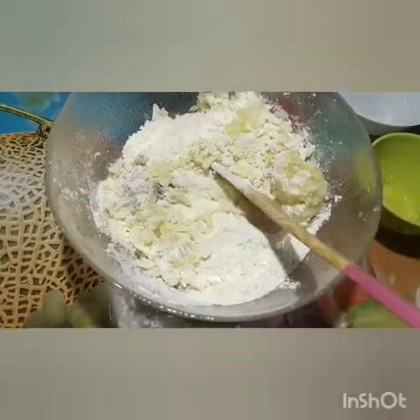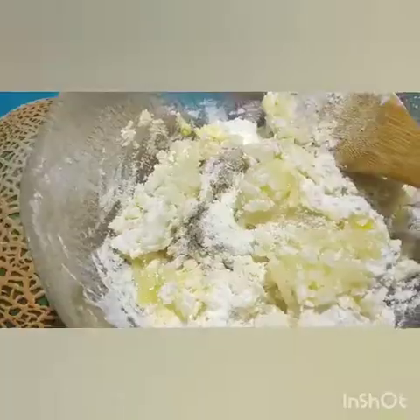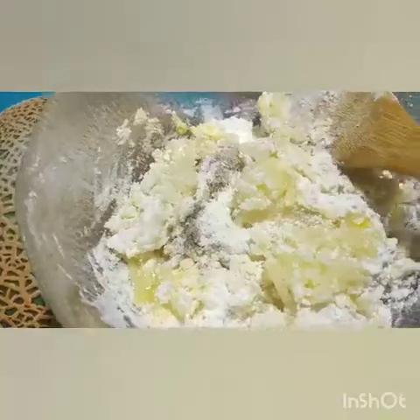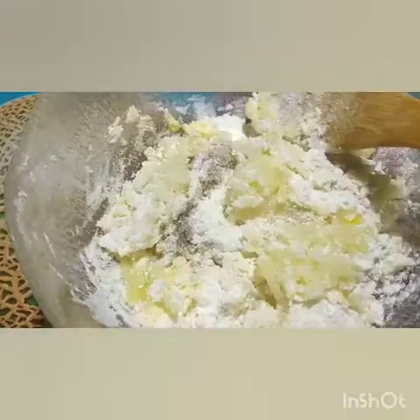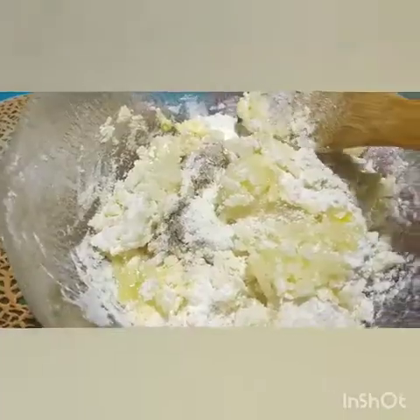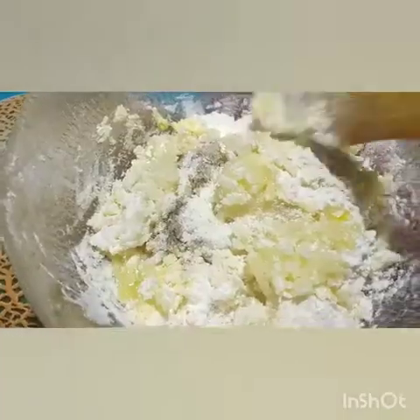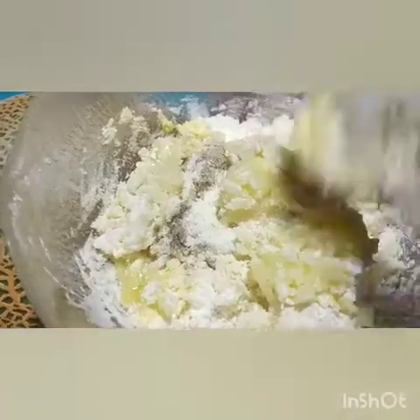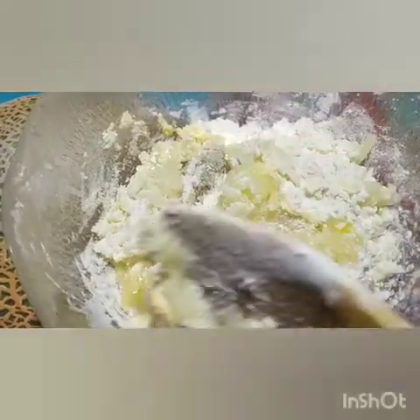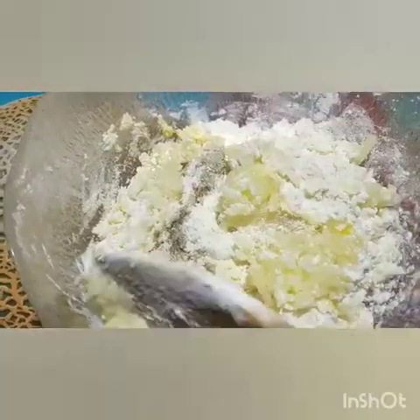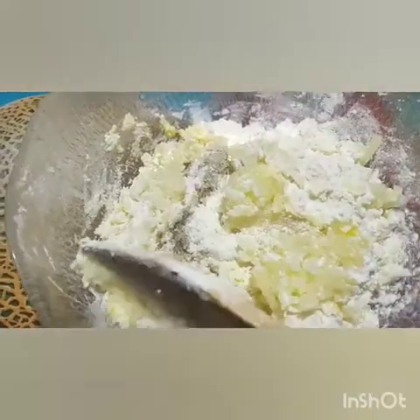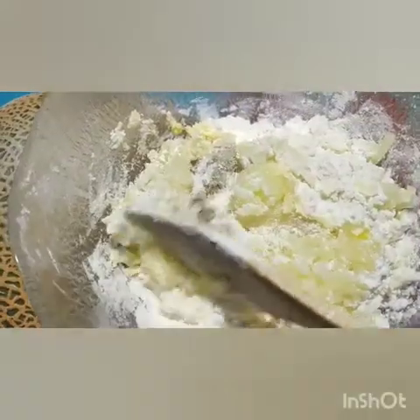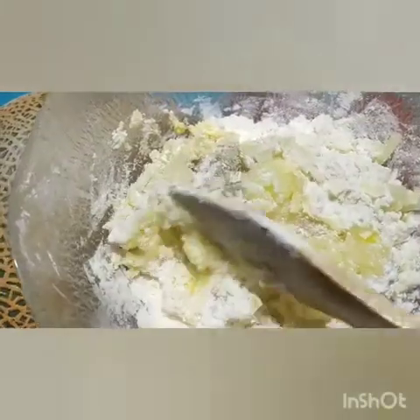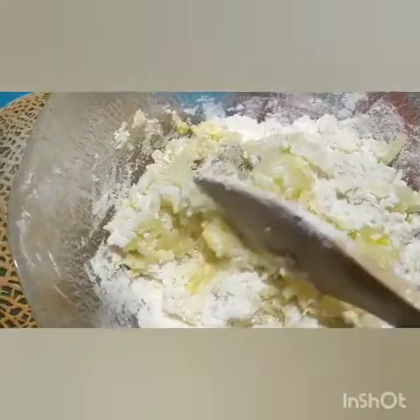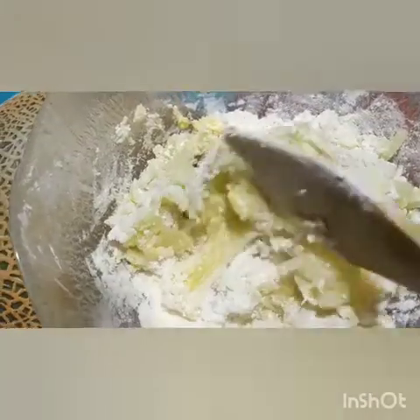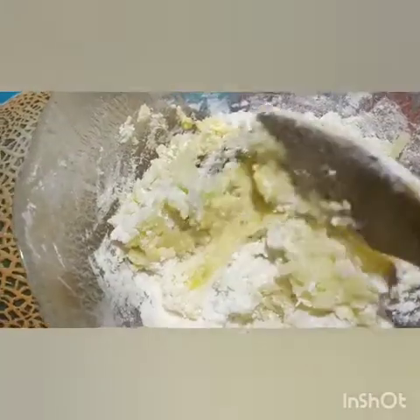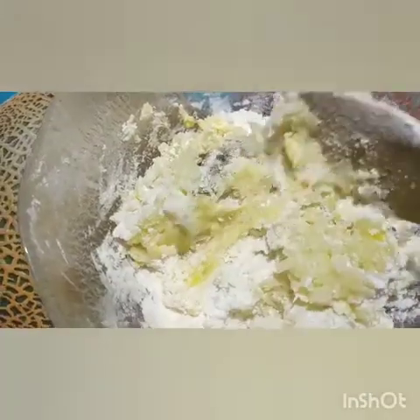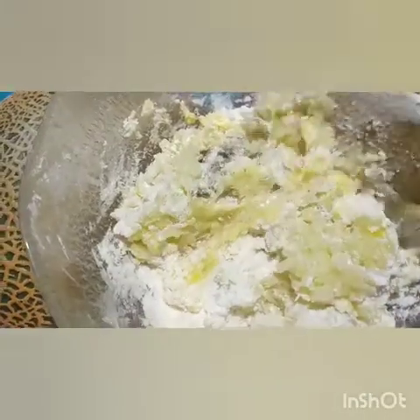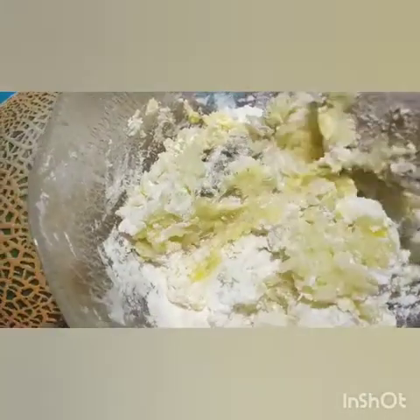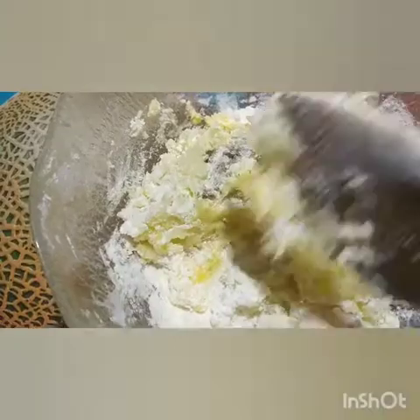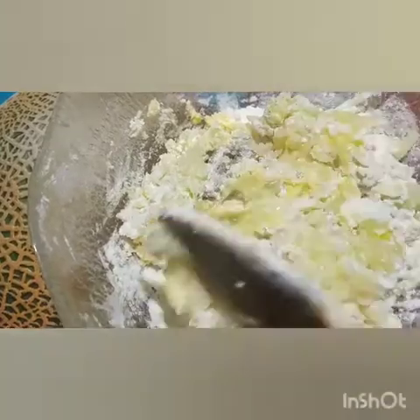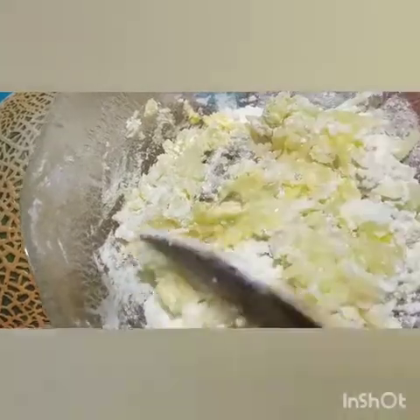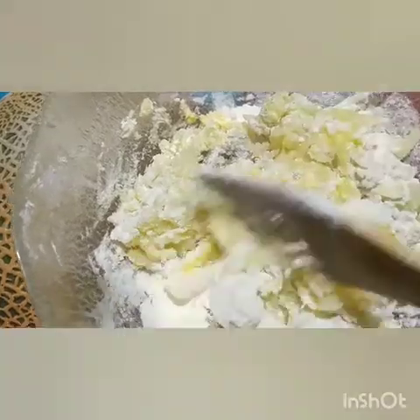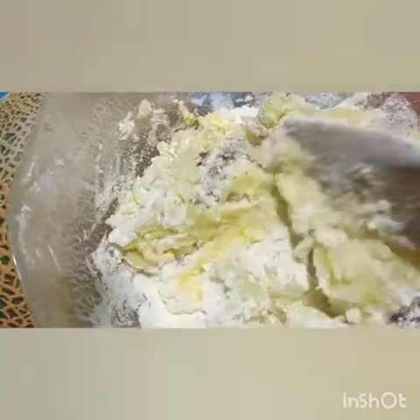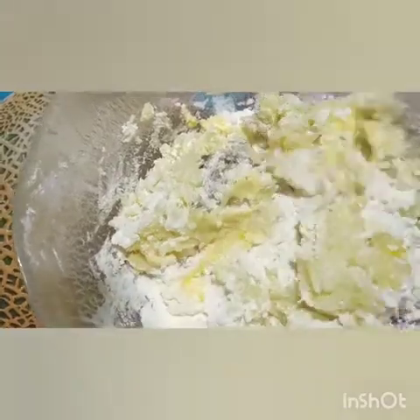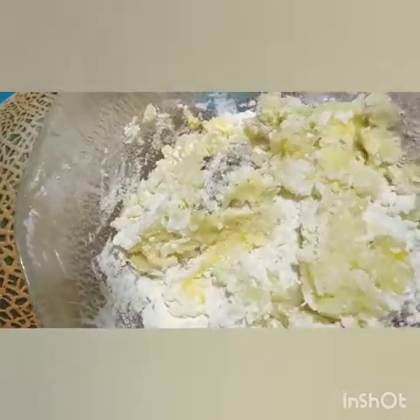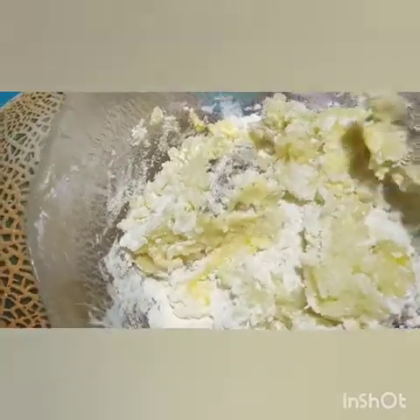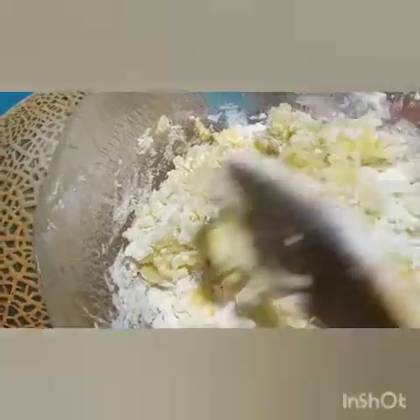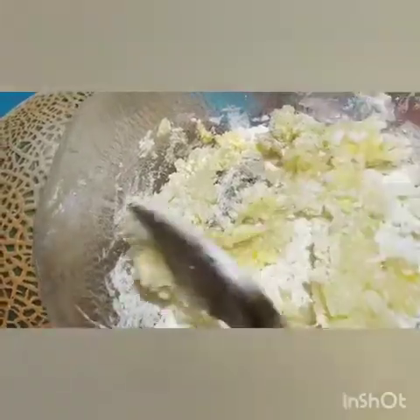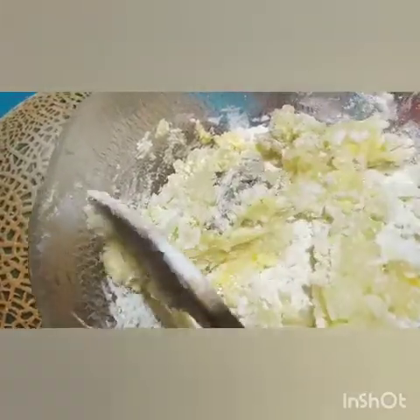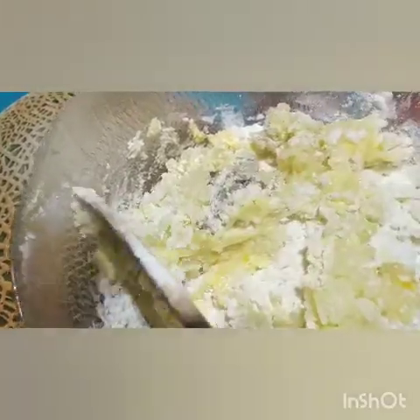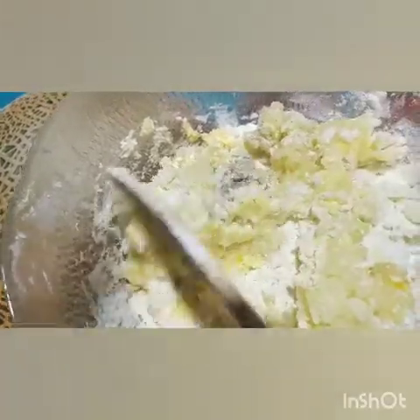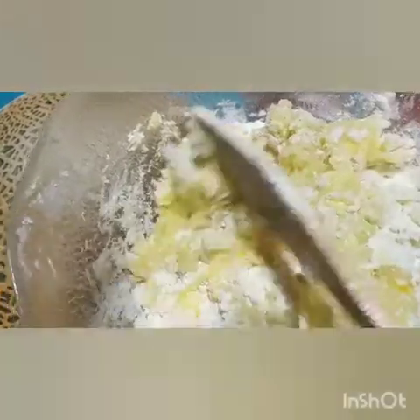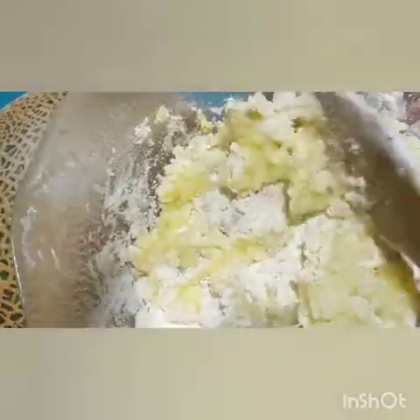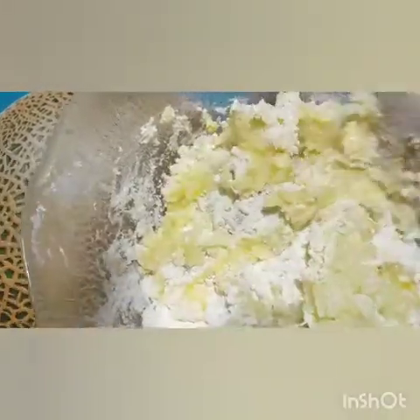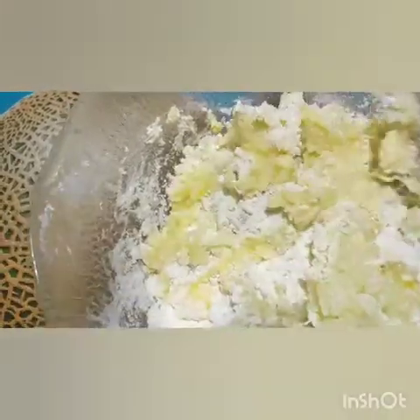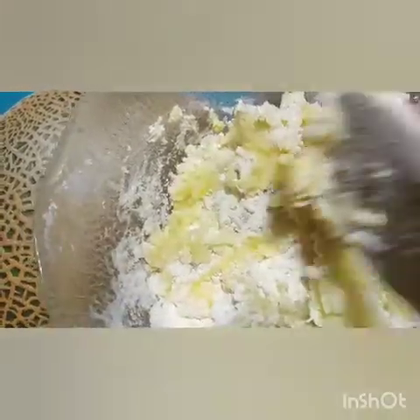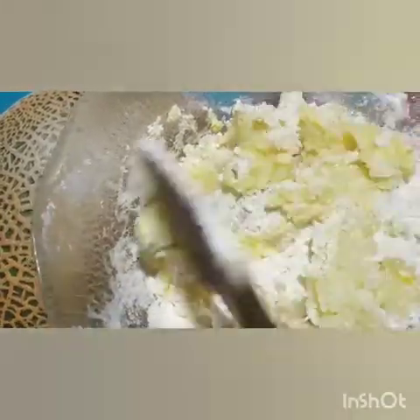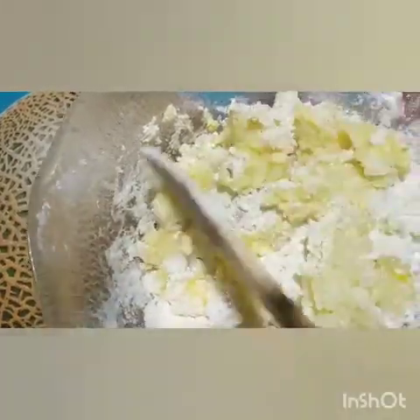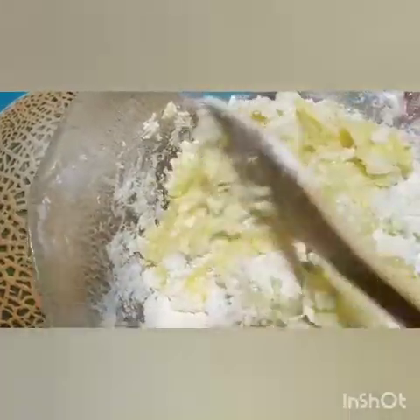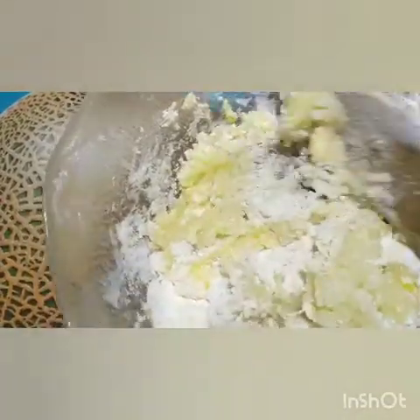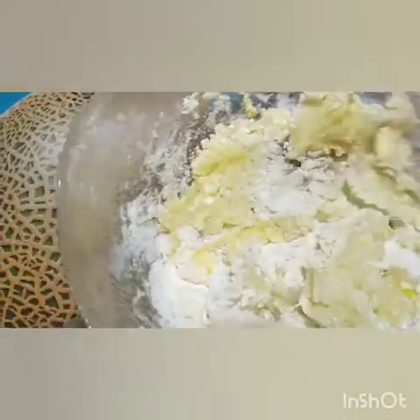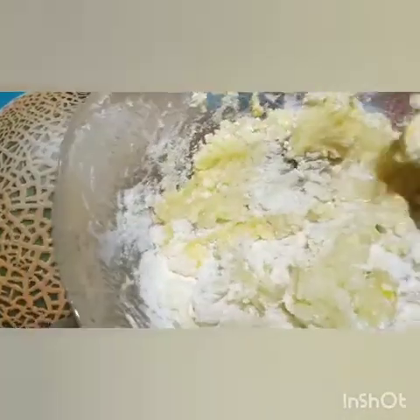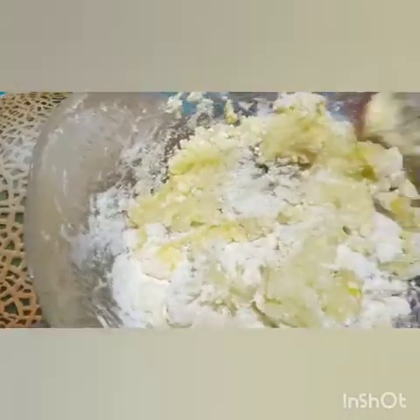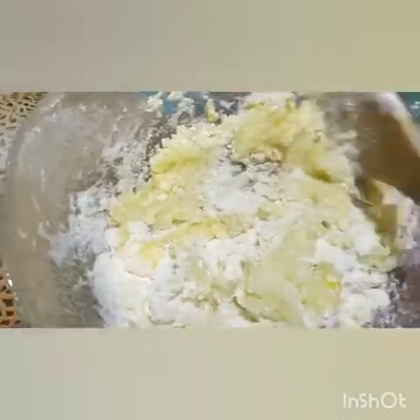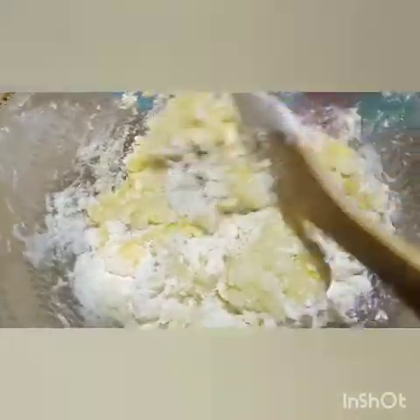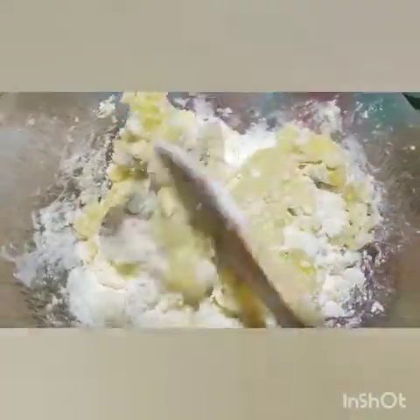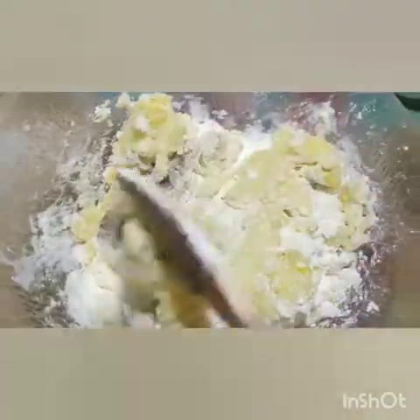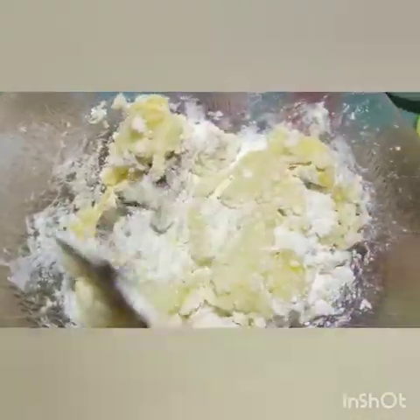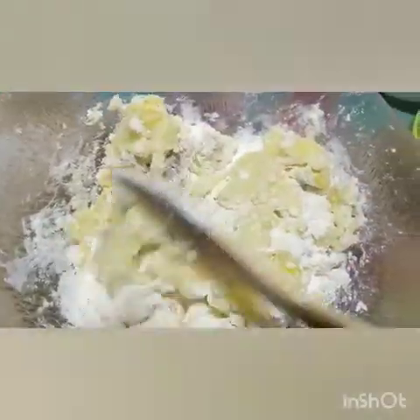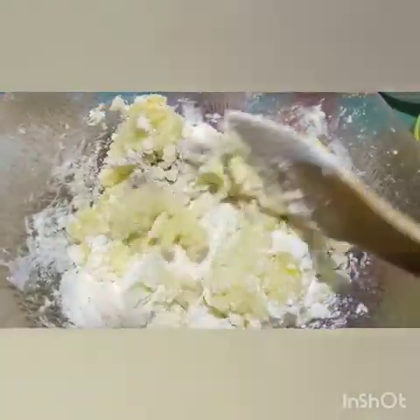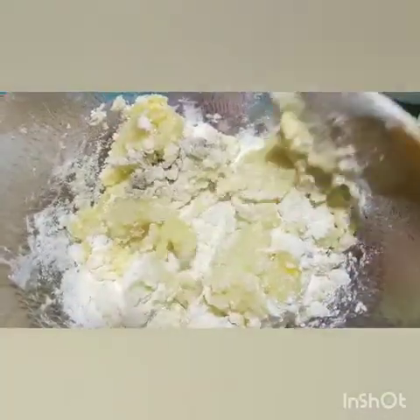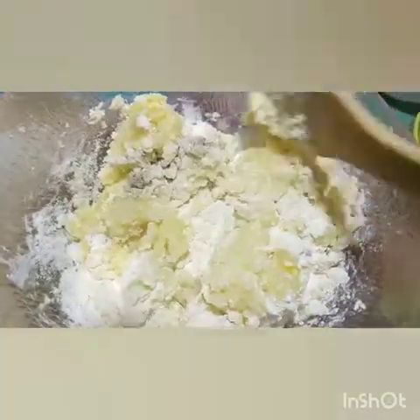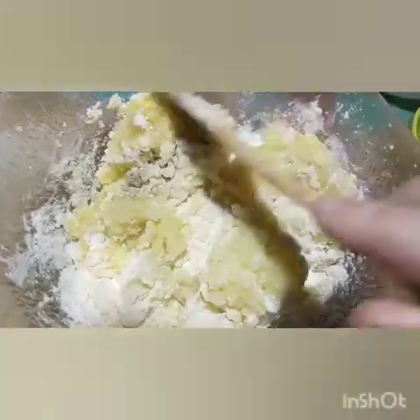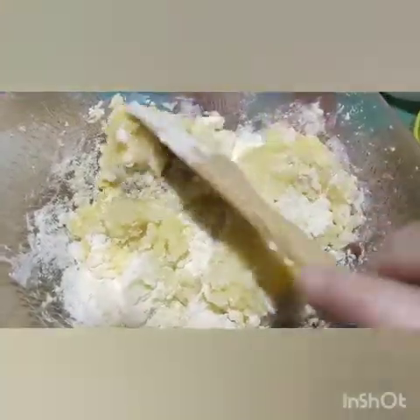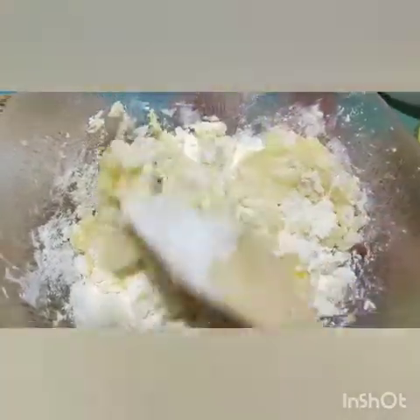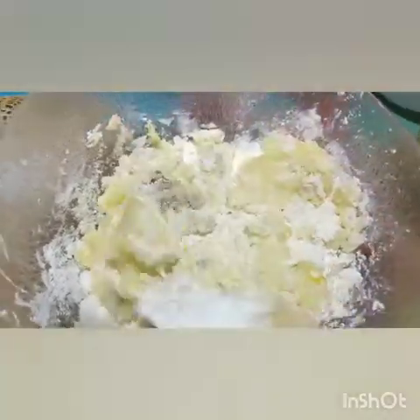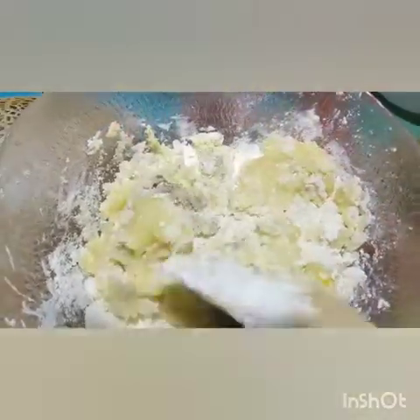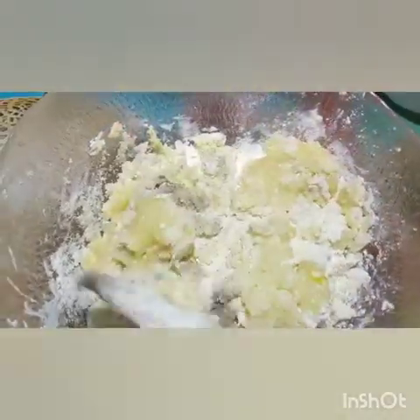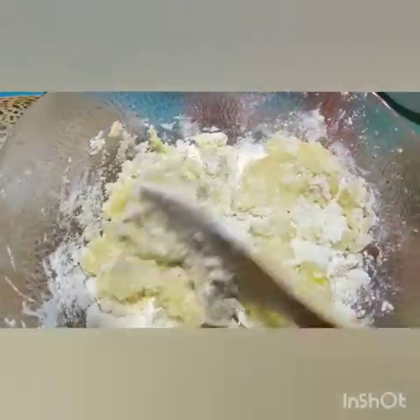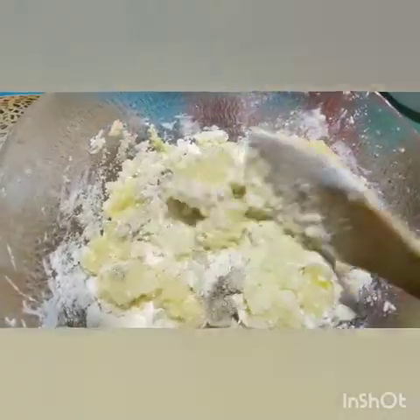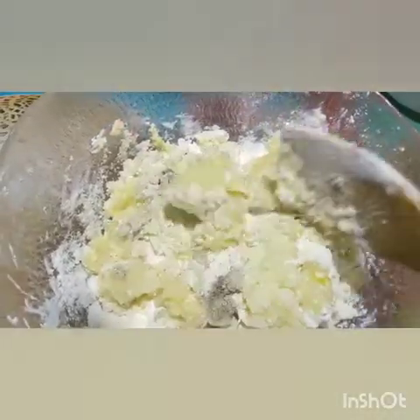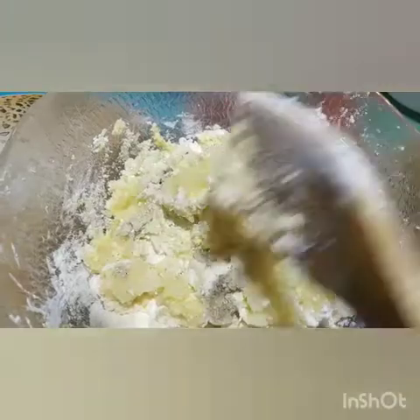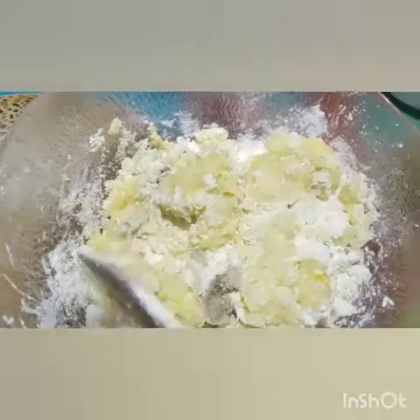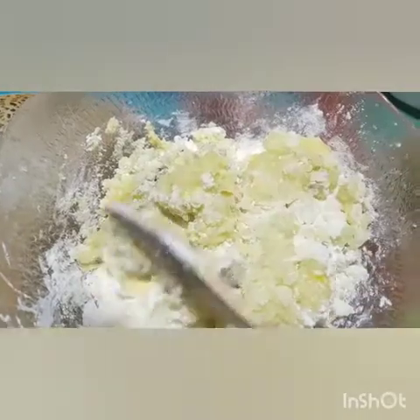I will add it to the mixture. I will add the flour. Add the flour to the dough.